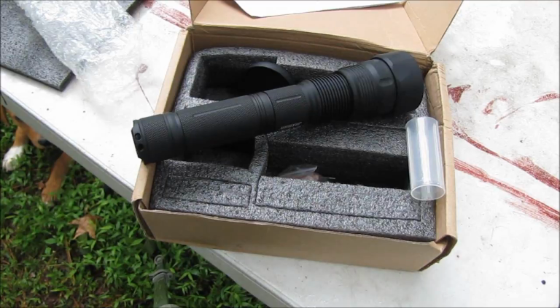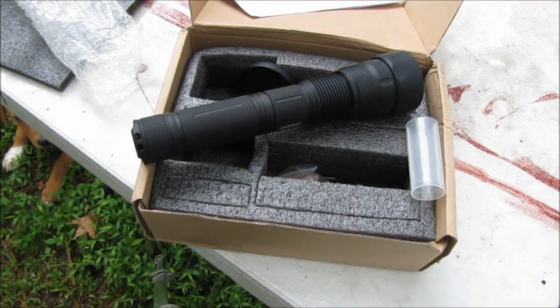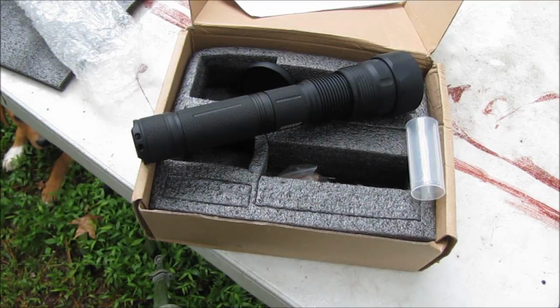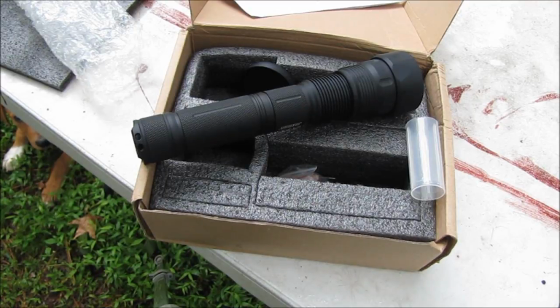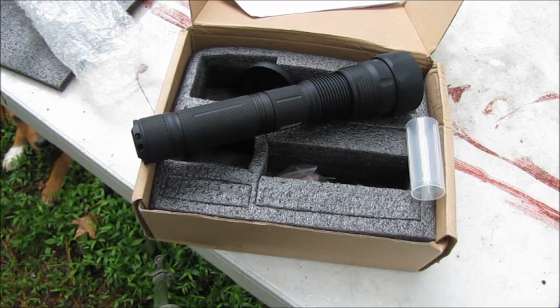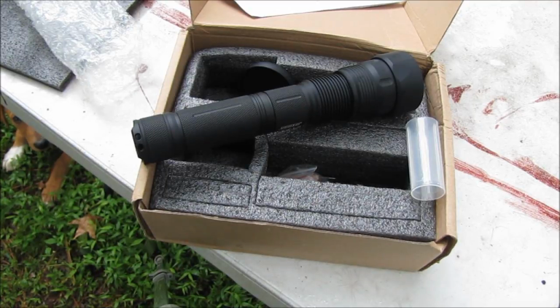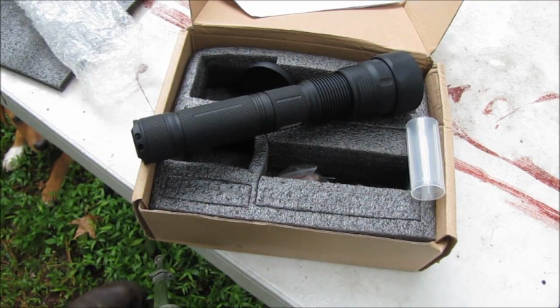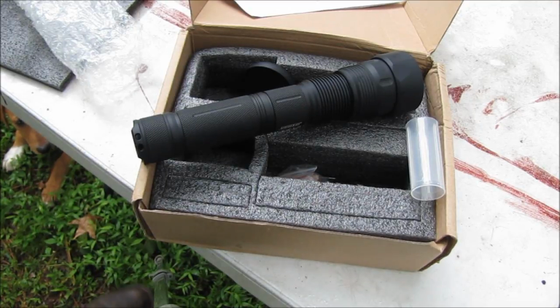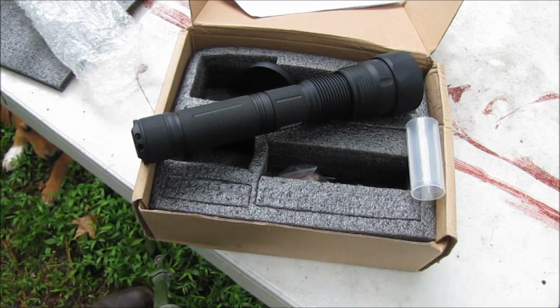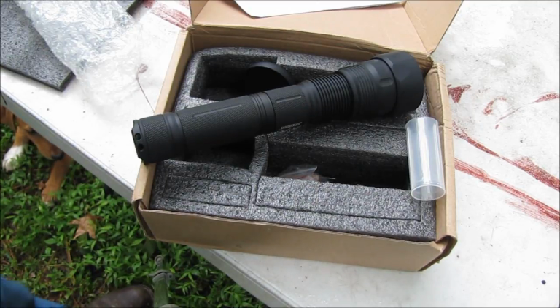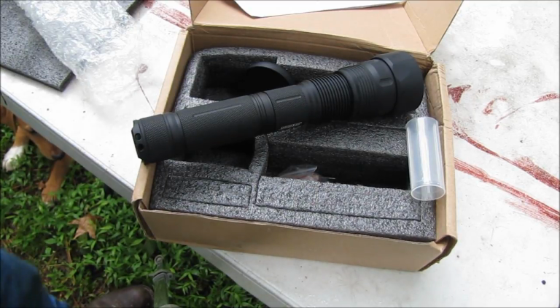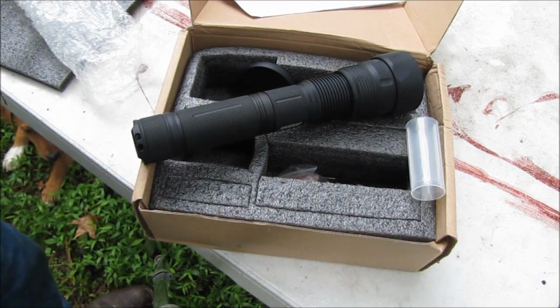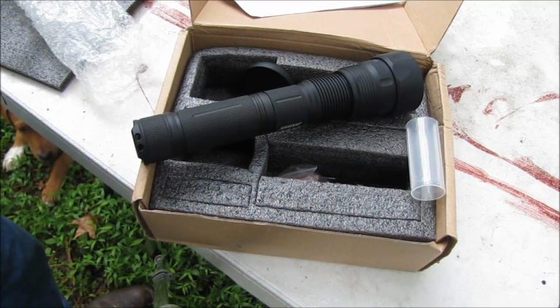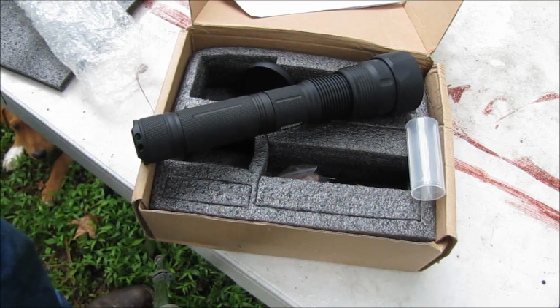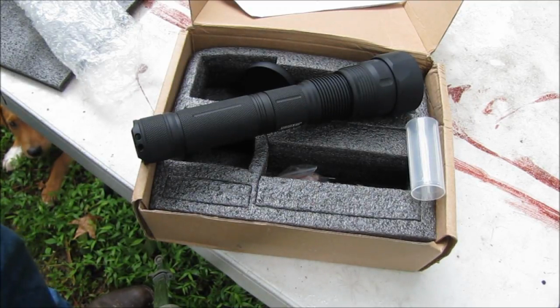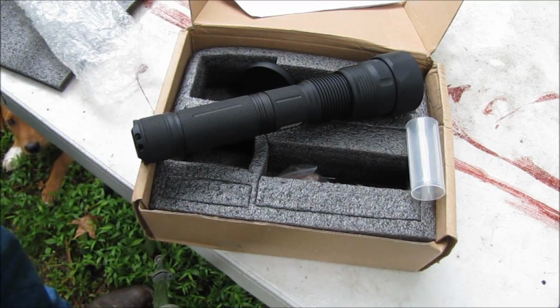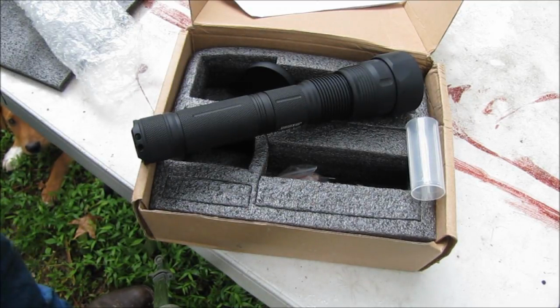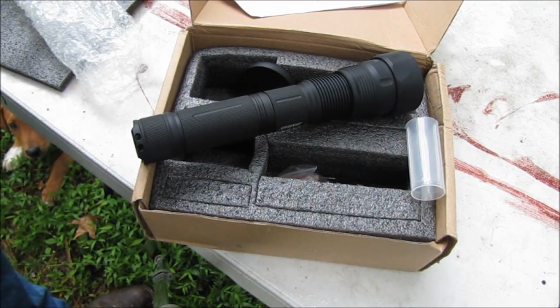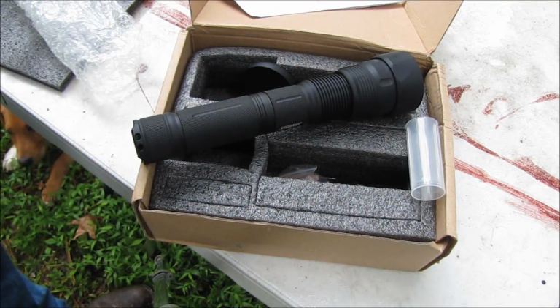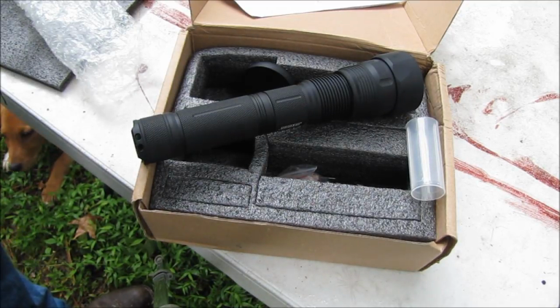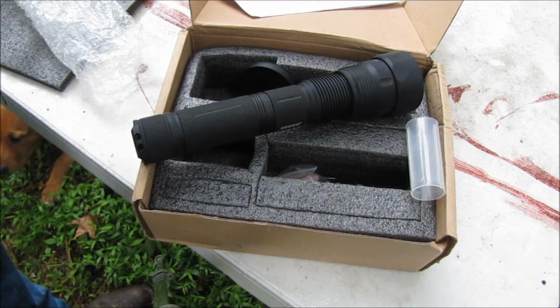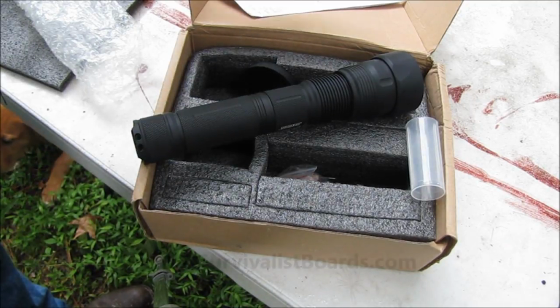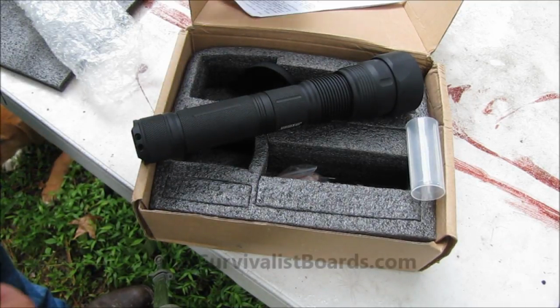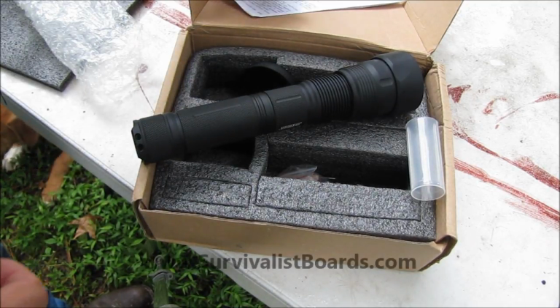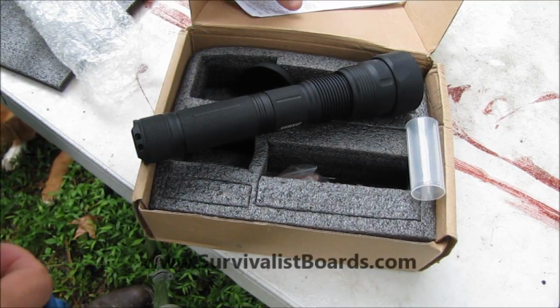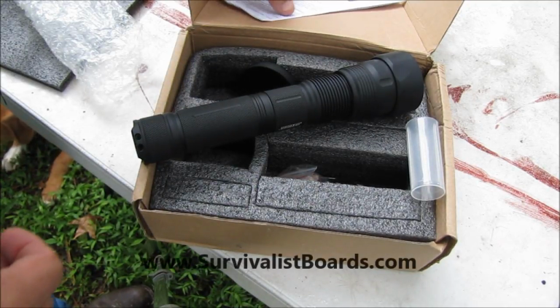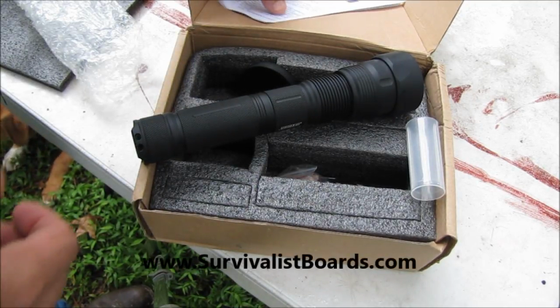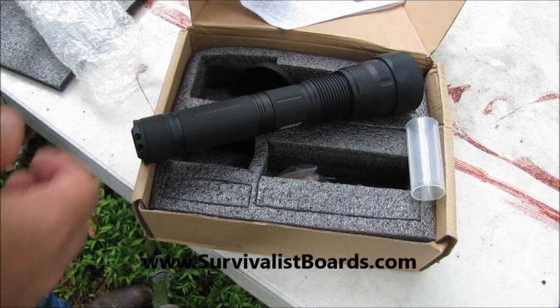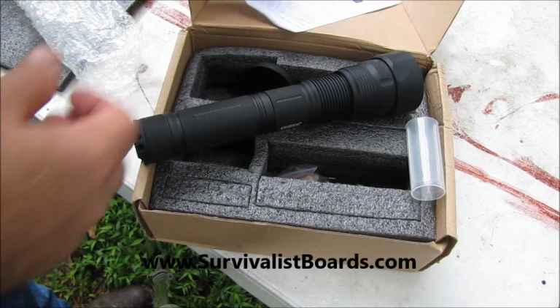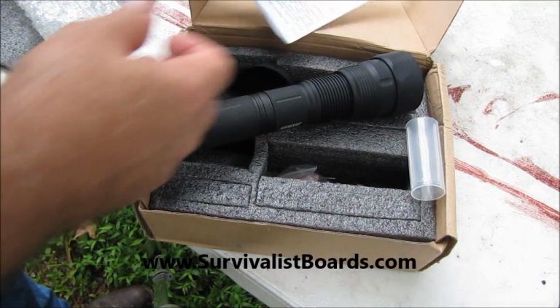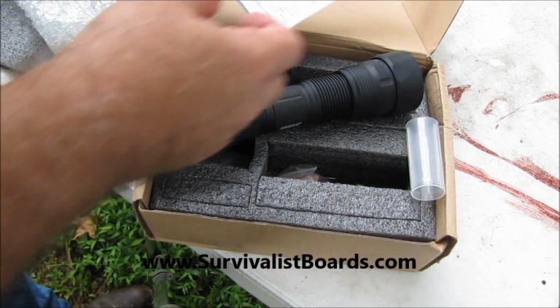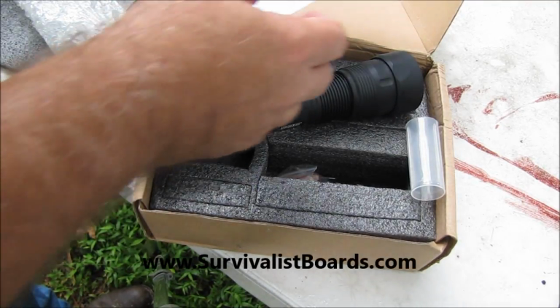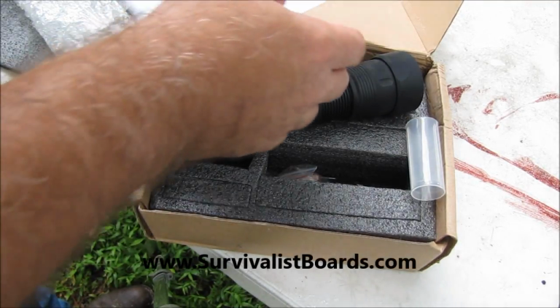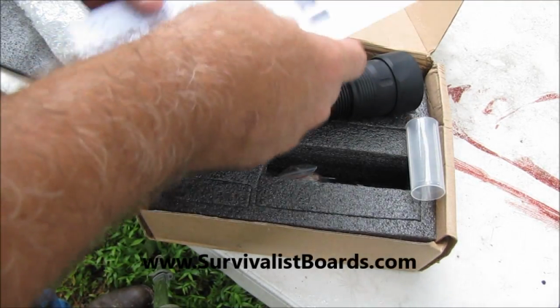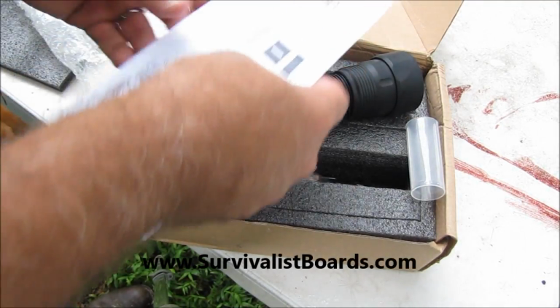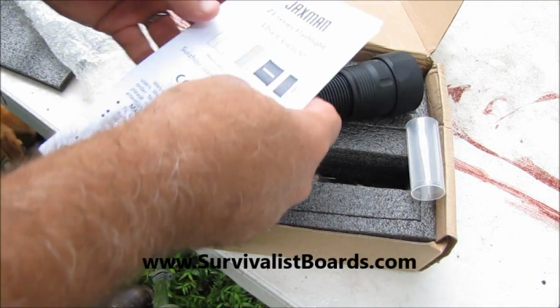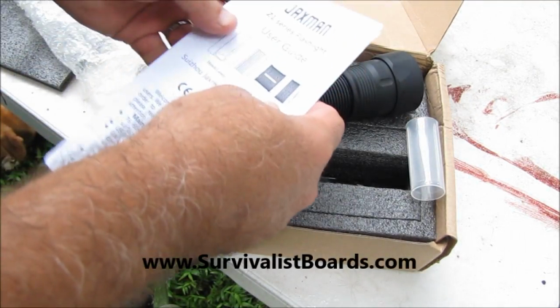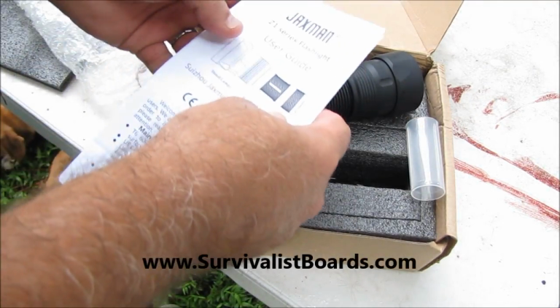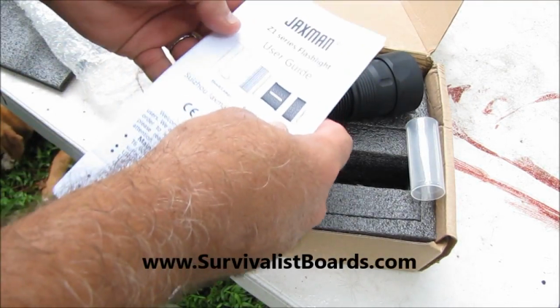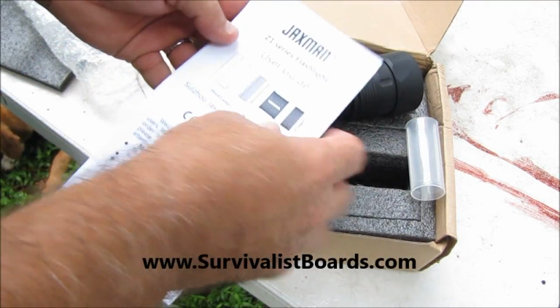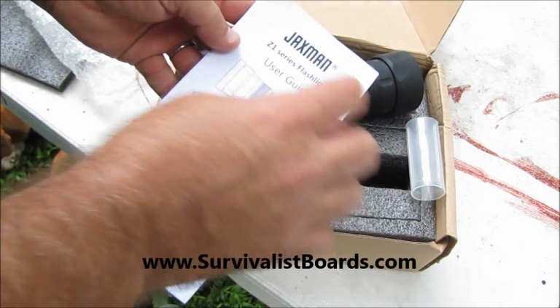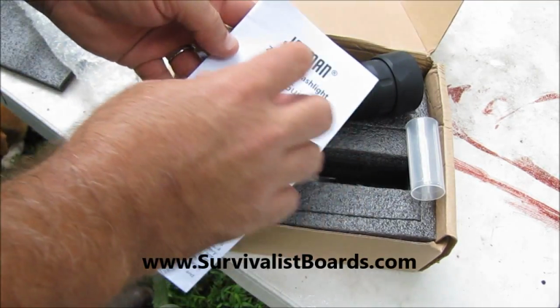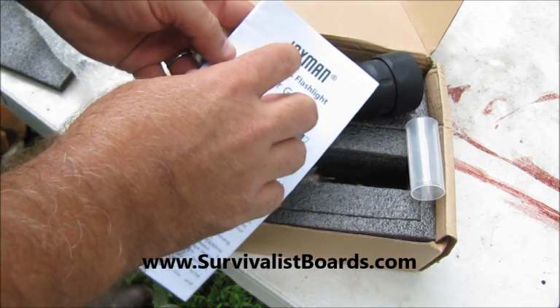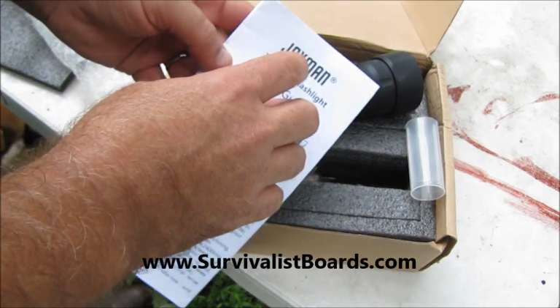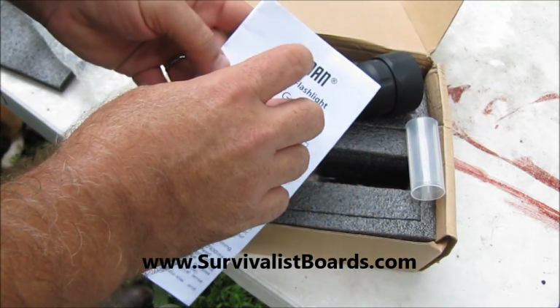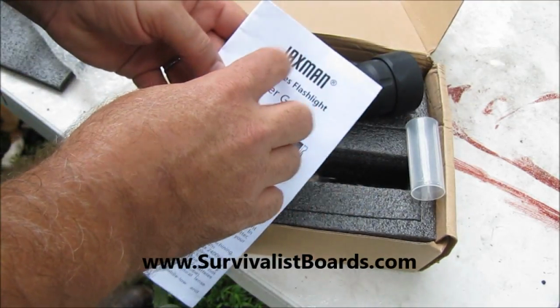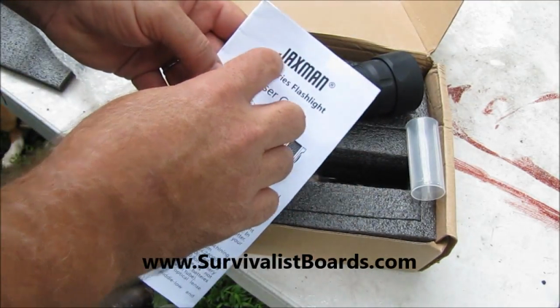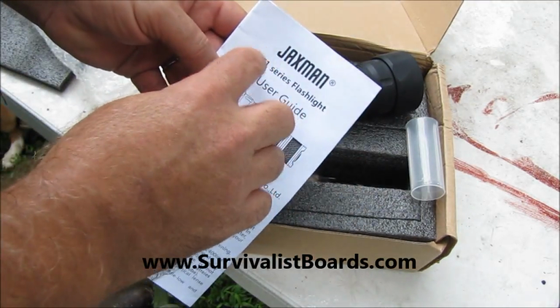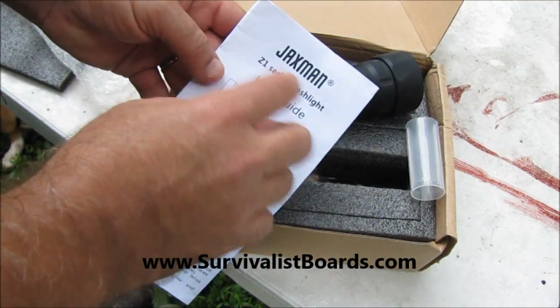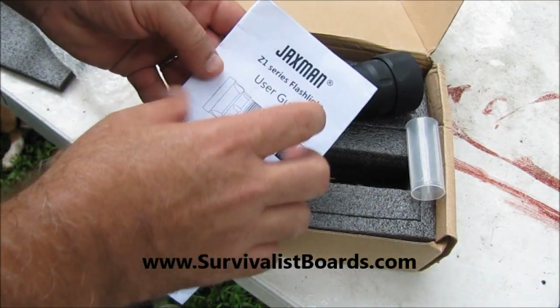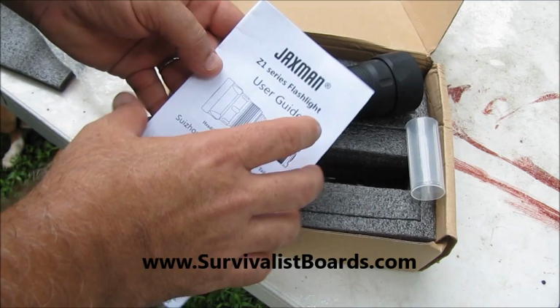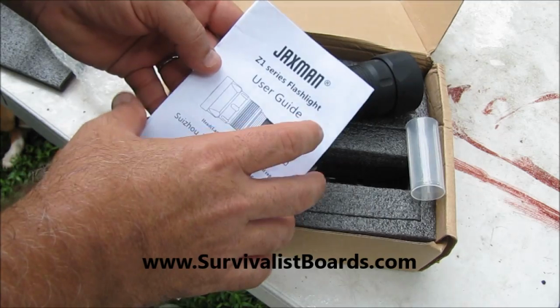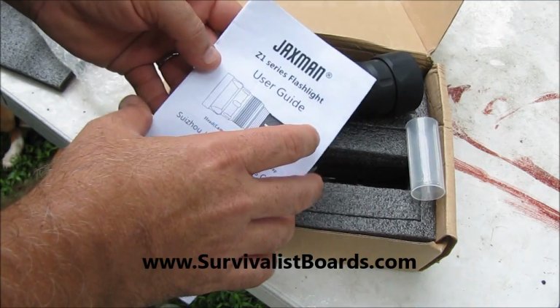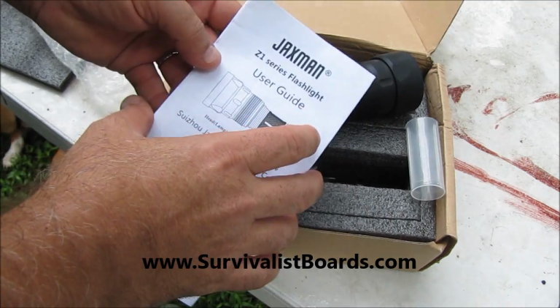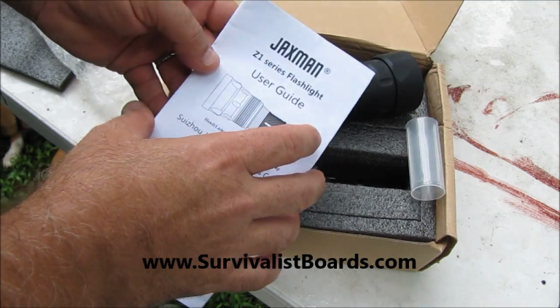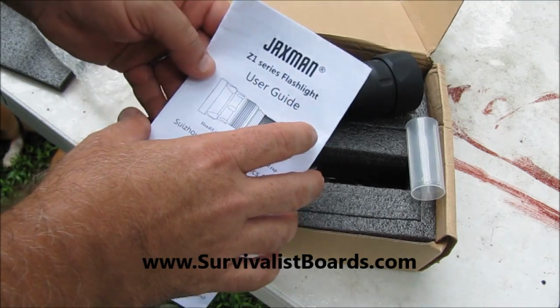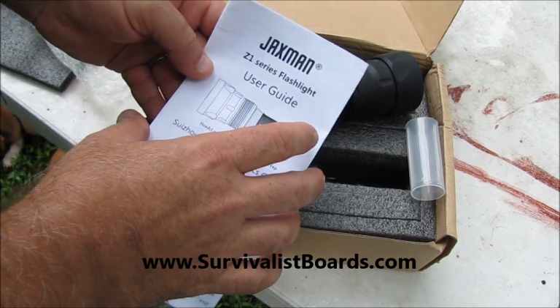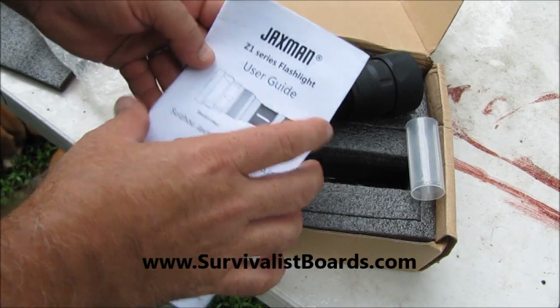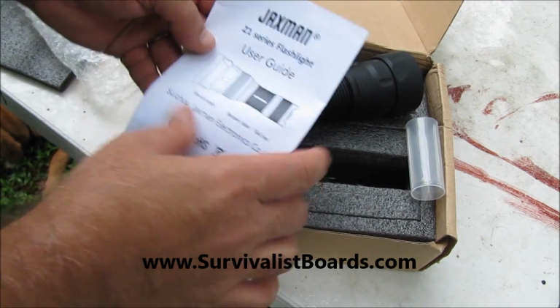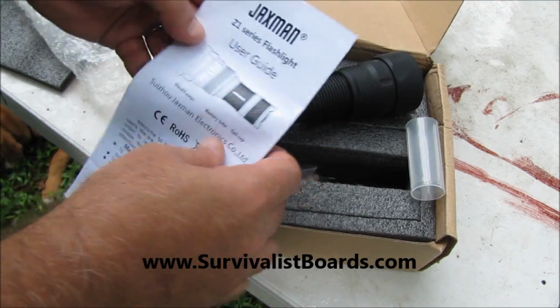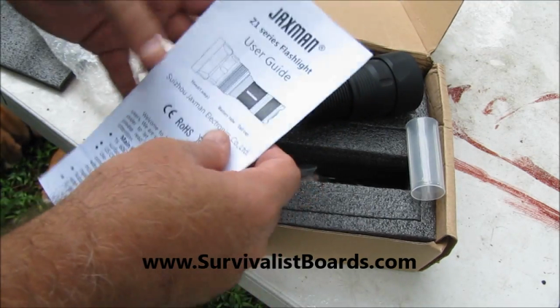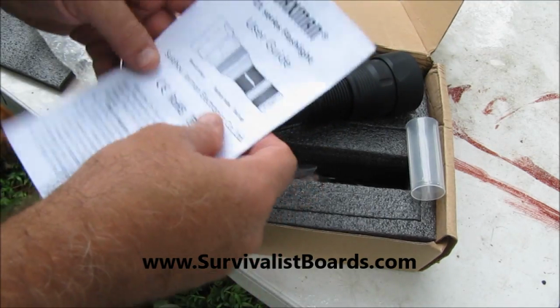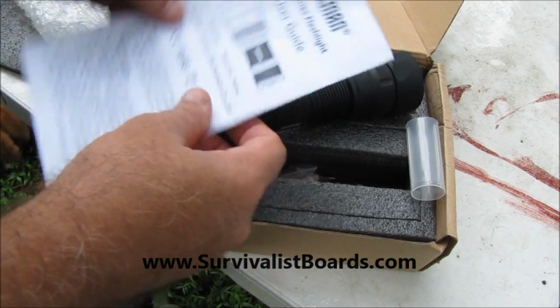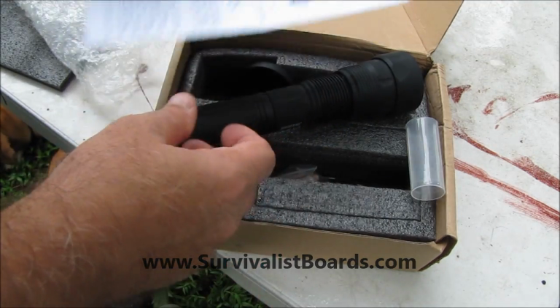Hello everyone, welcome back. This is Kevin with SurvivalistSports.com. Today we're taking a look at the Jaxman Z1 Series Flashlight.